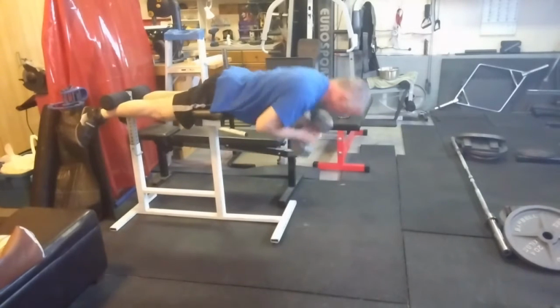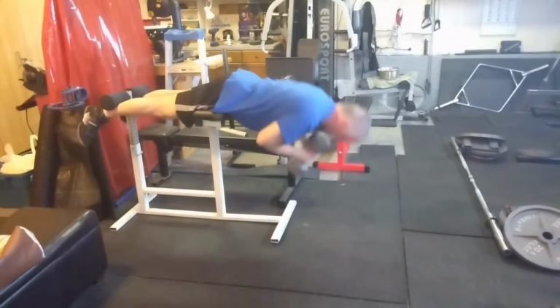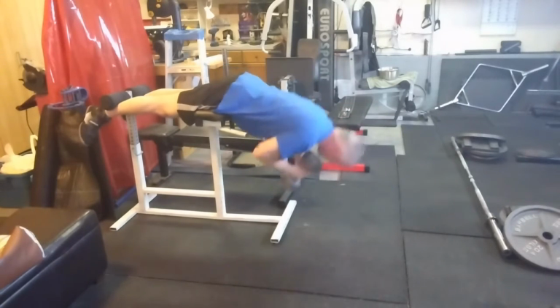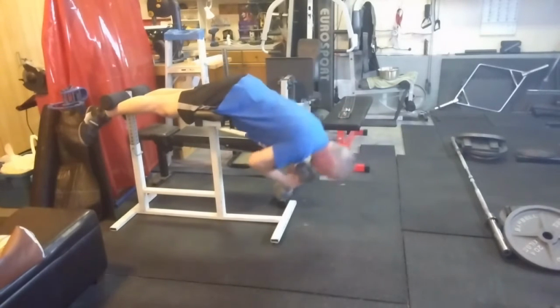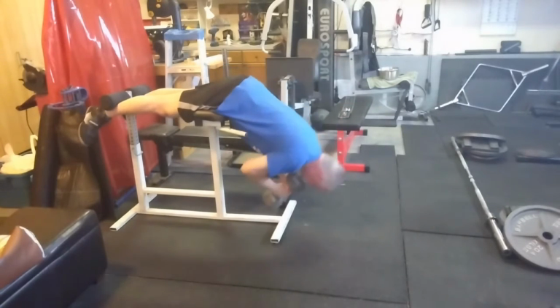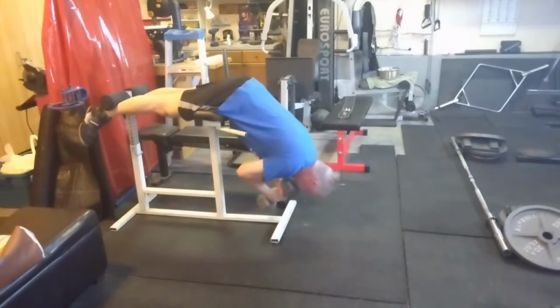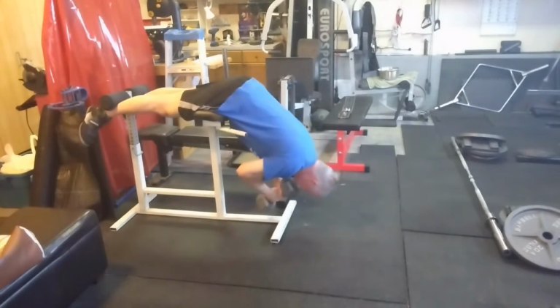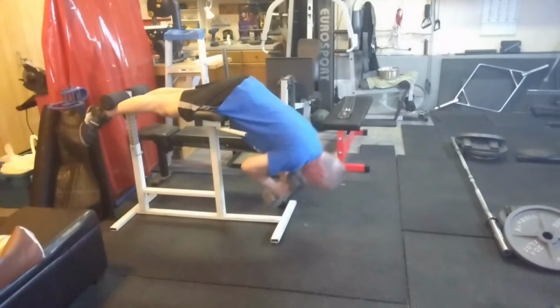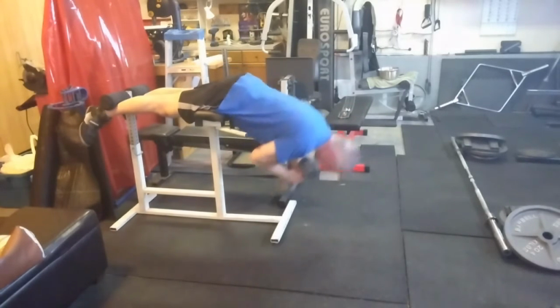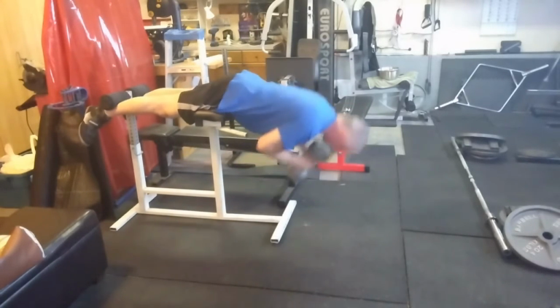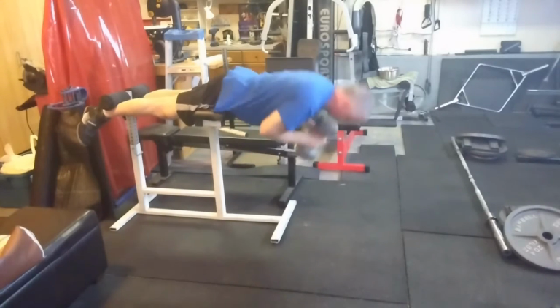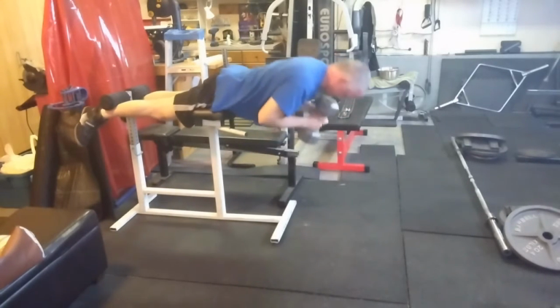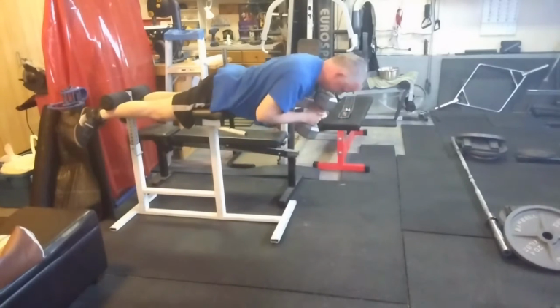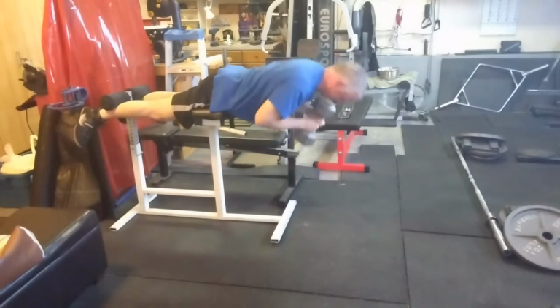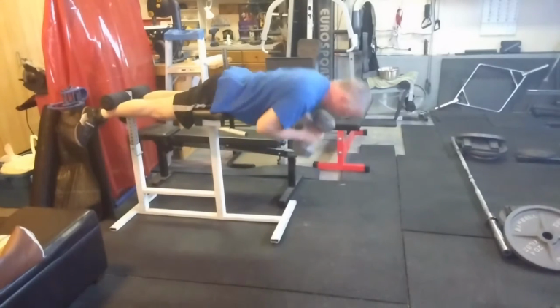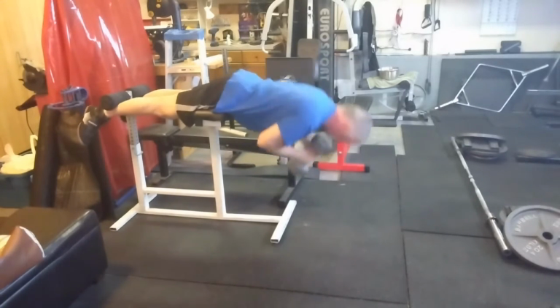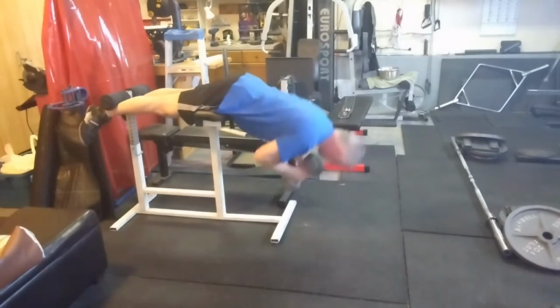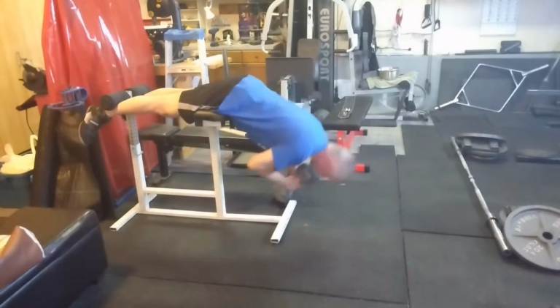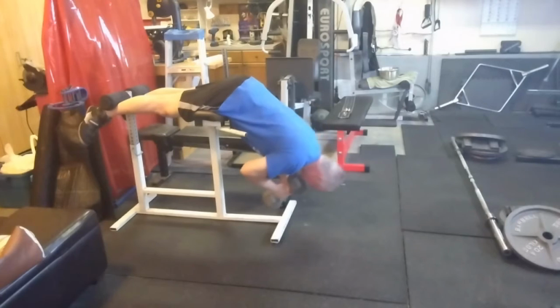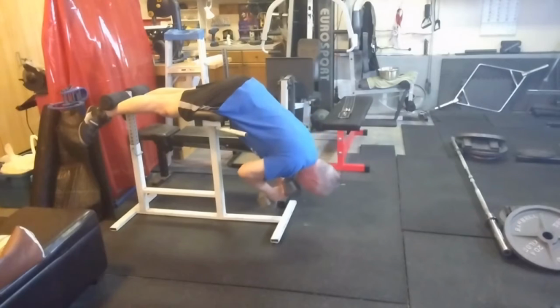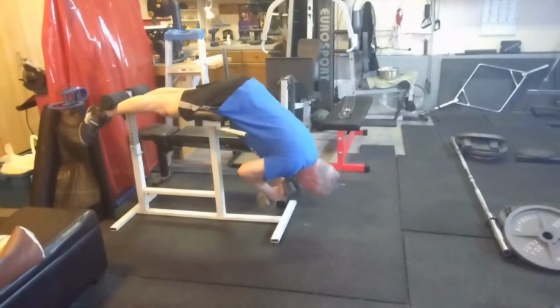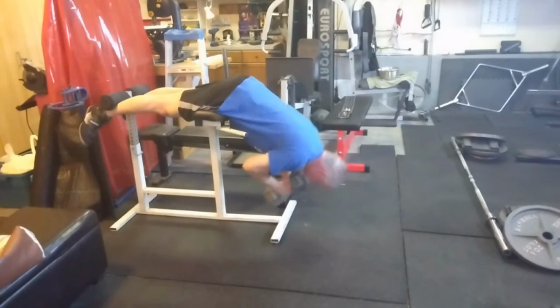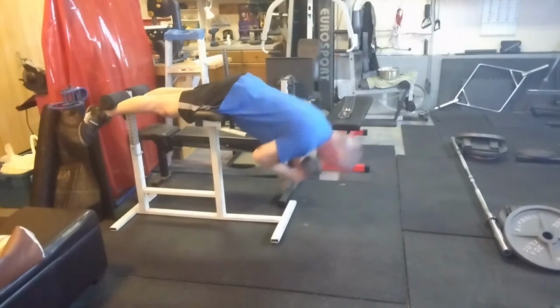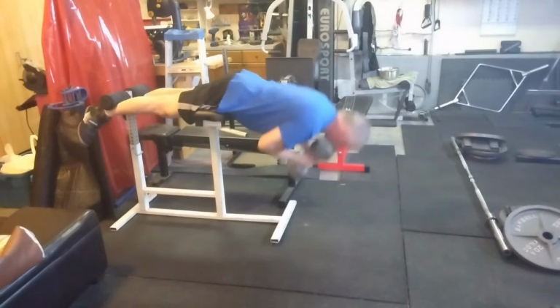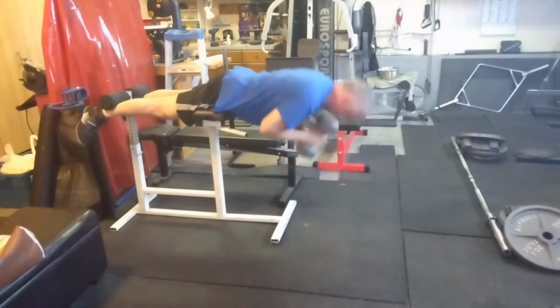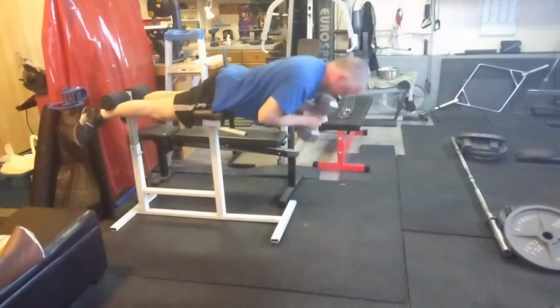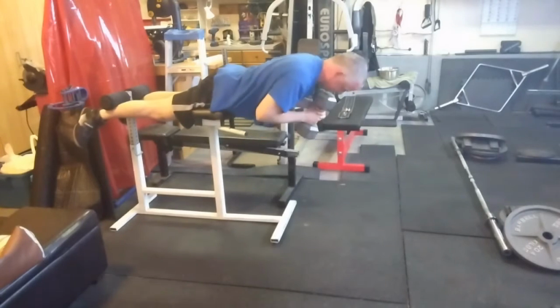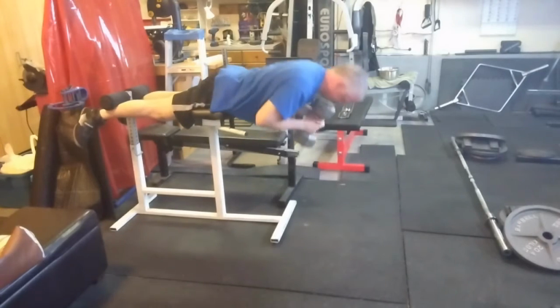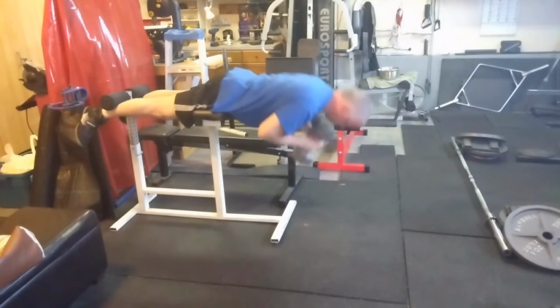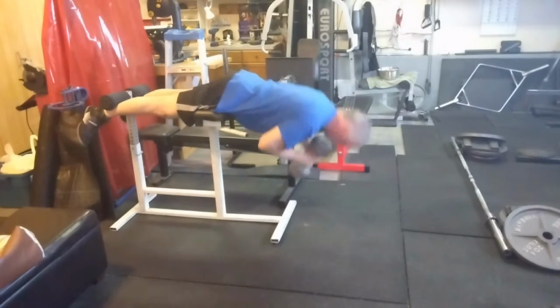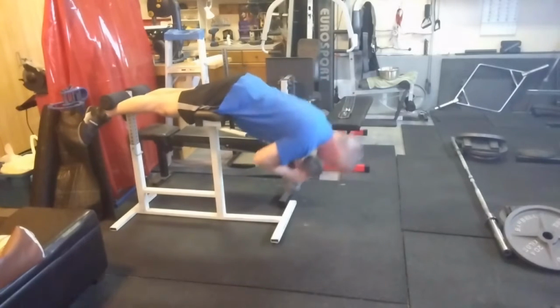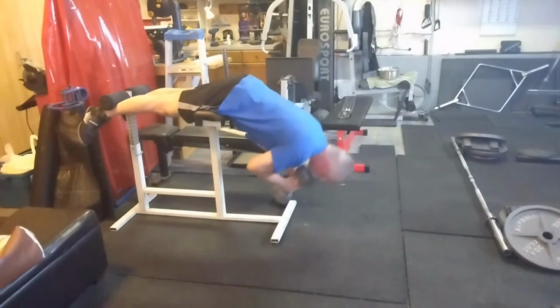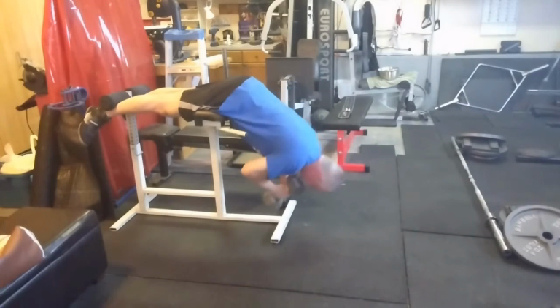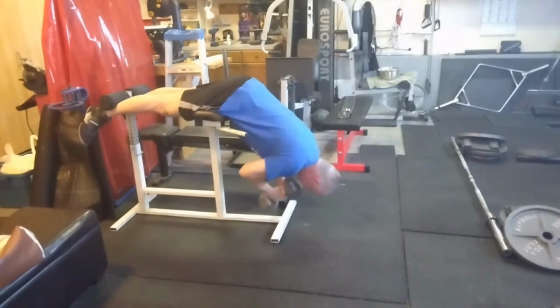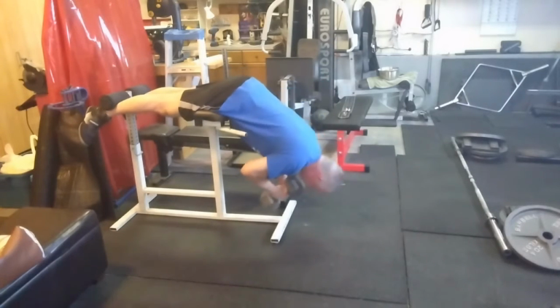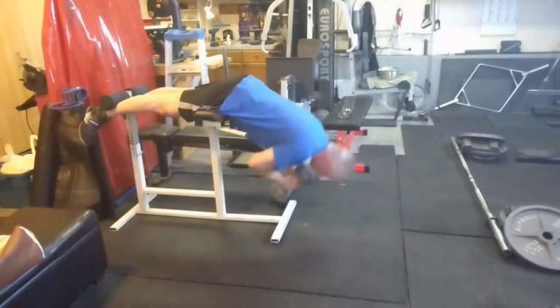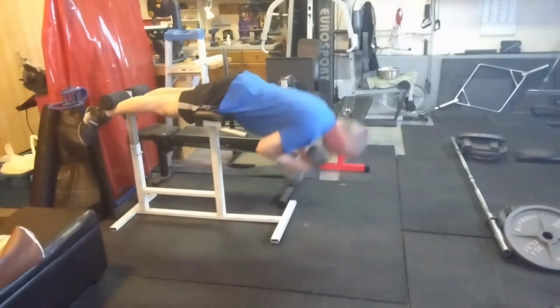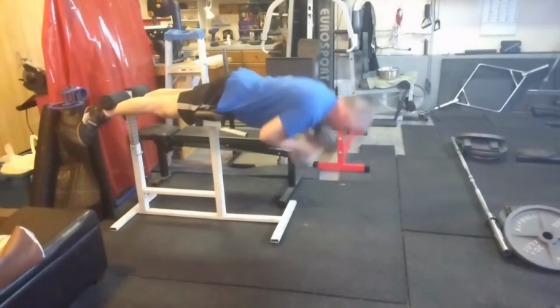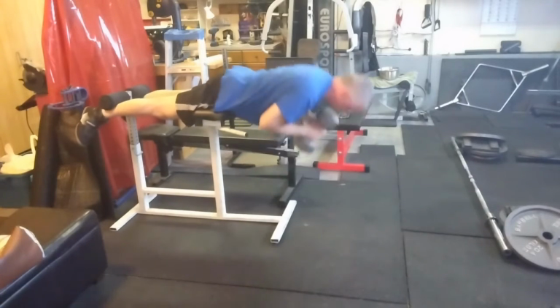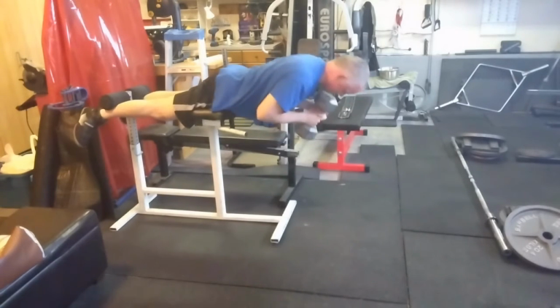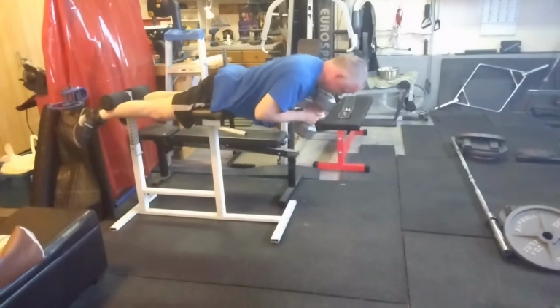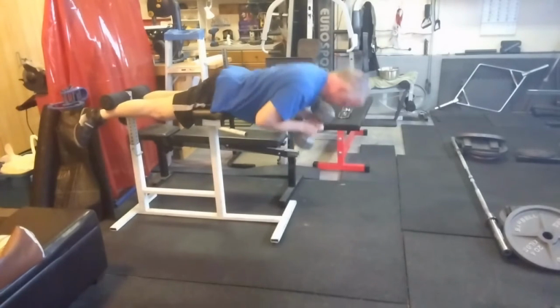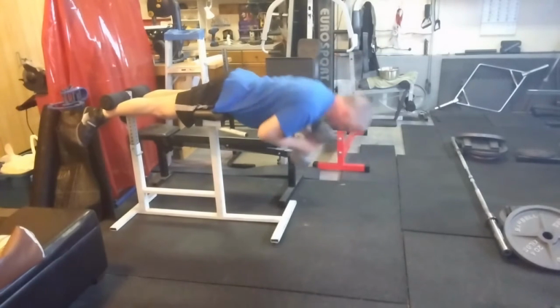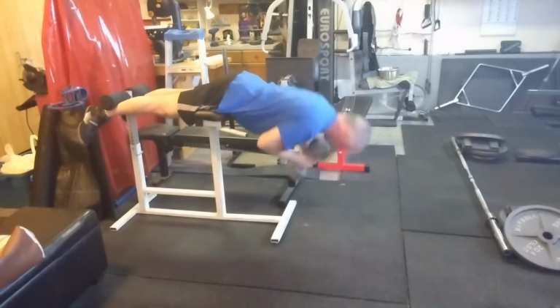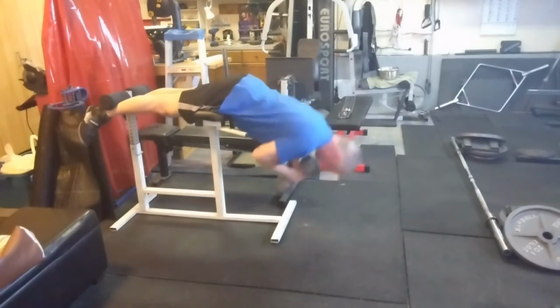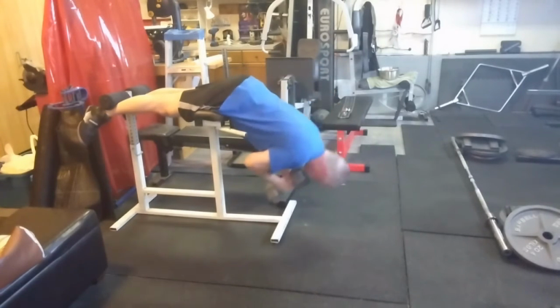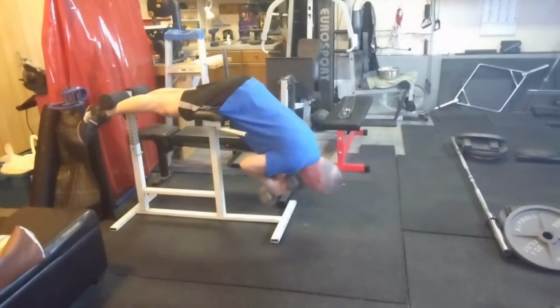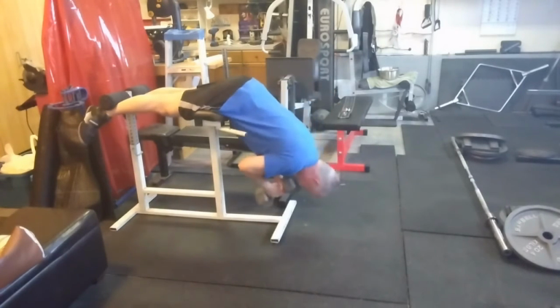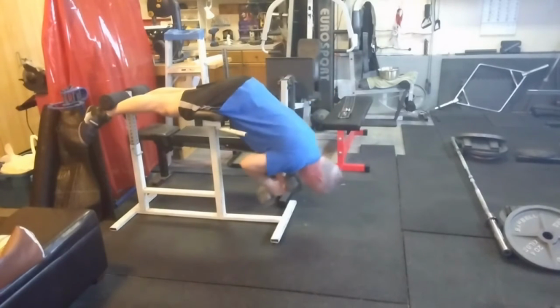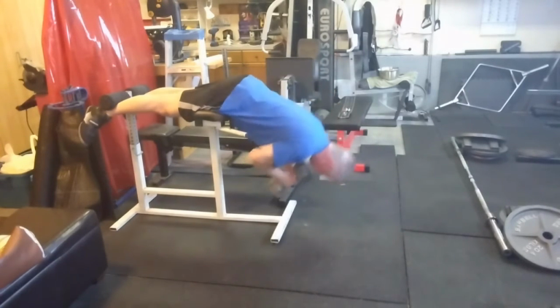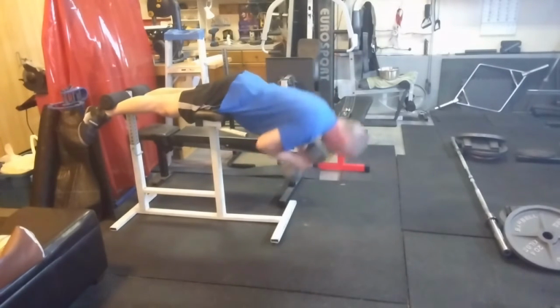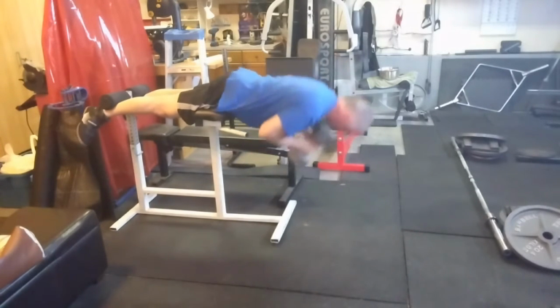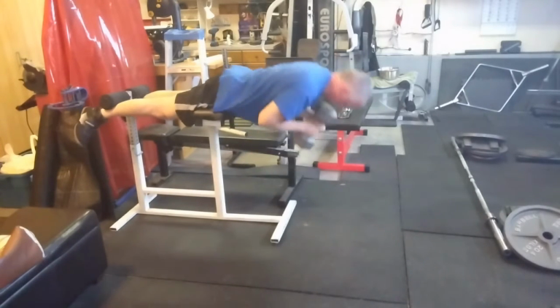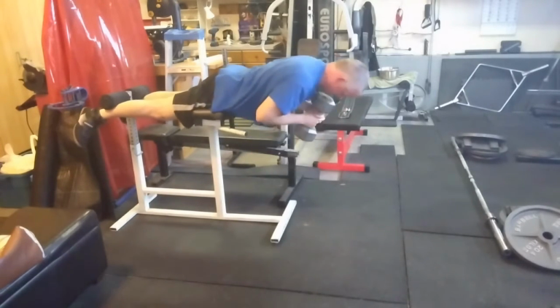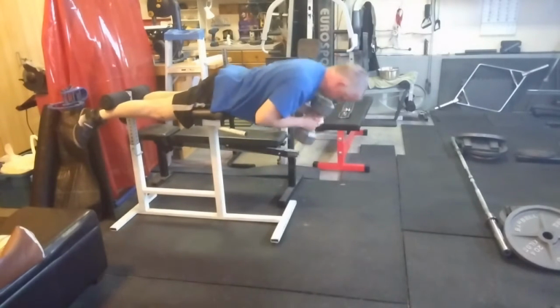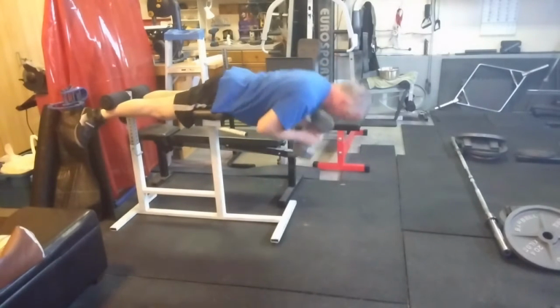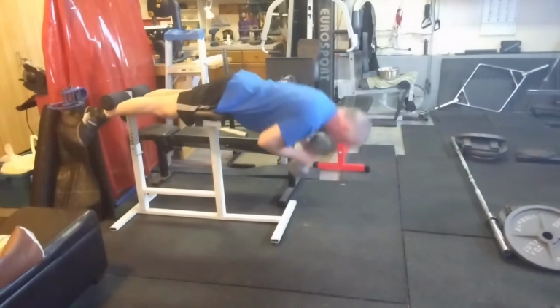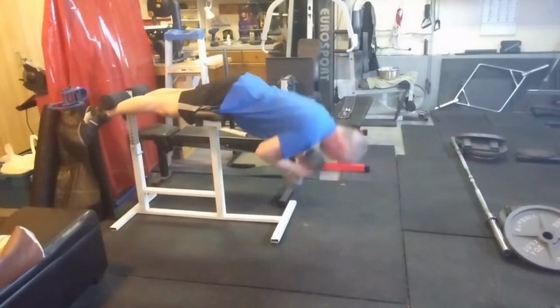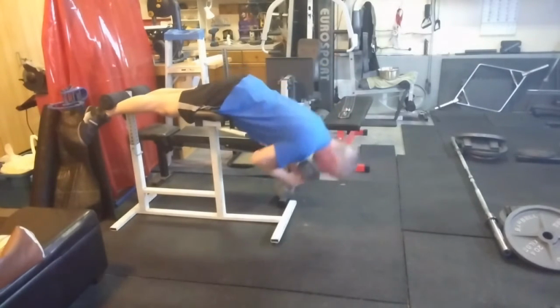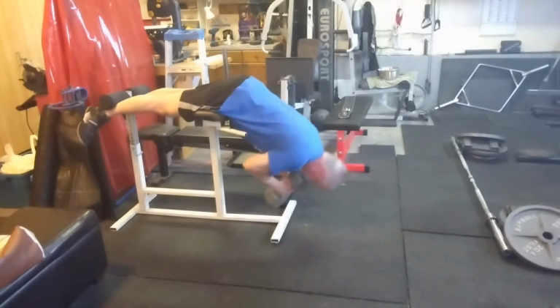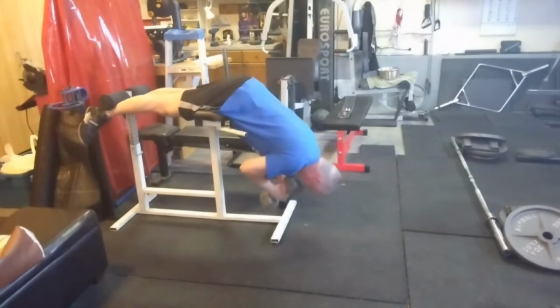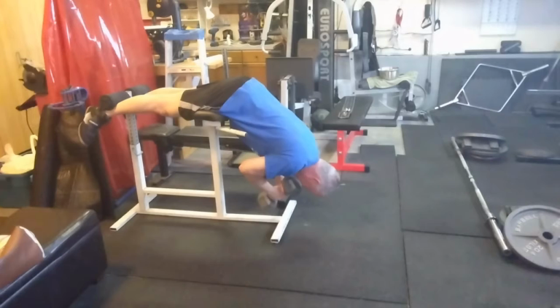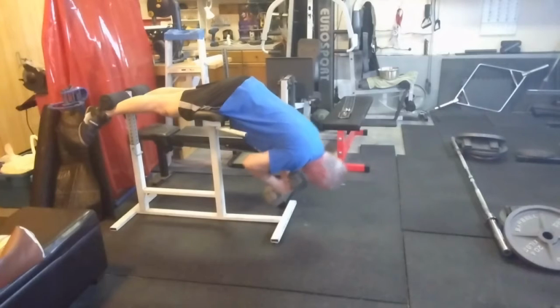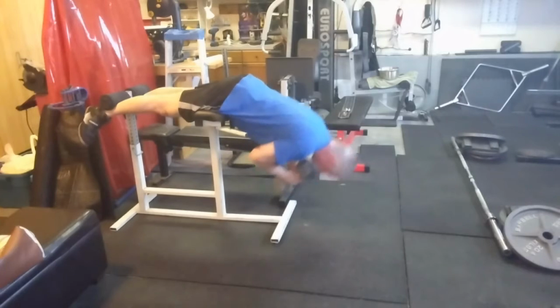As usual we'll do some weighted hypers, three sets of 10. Might have to go up five pounds on these next week — we'll see how it goes.